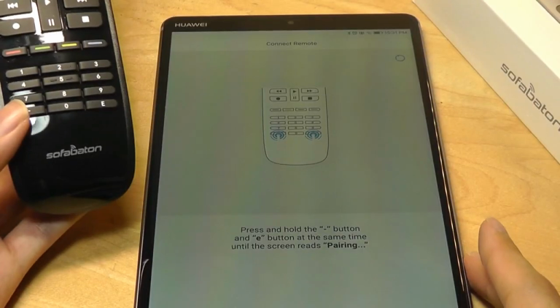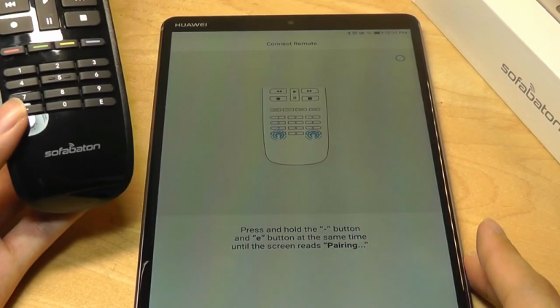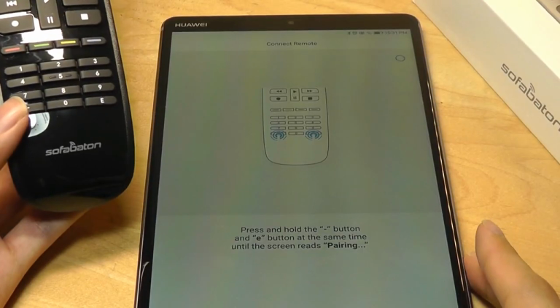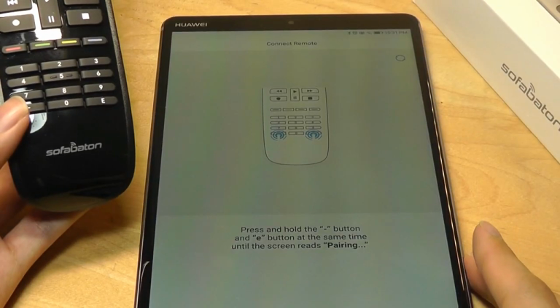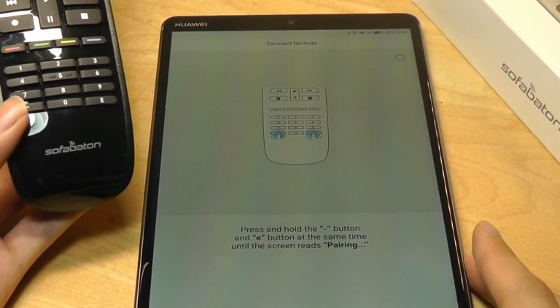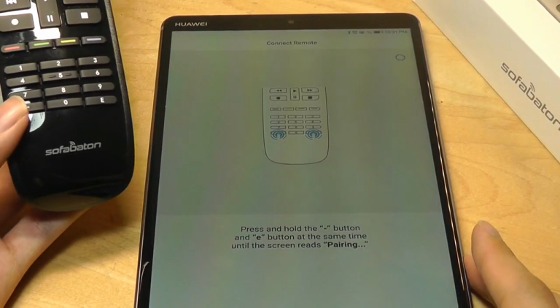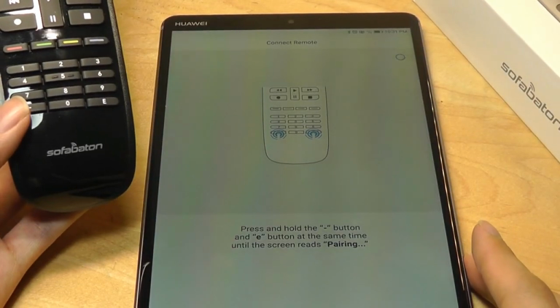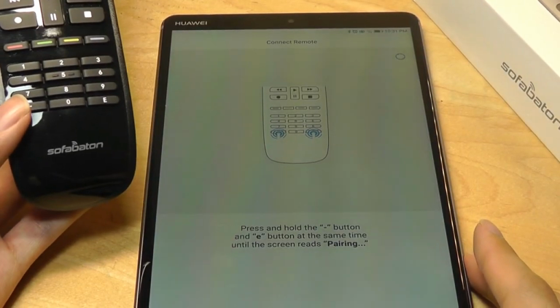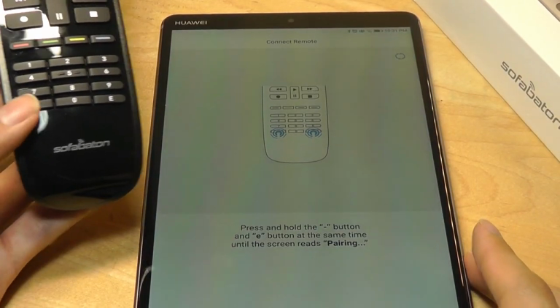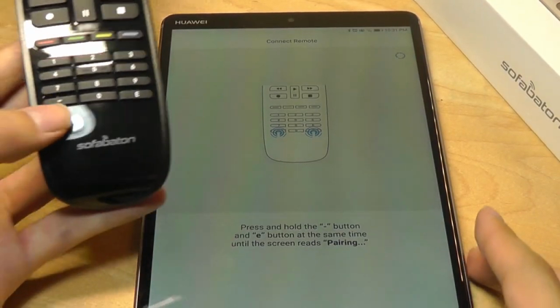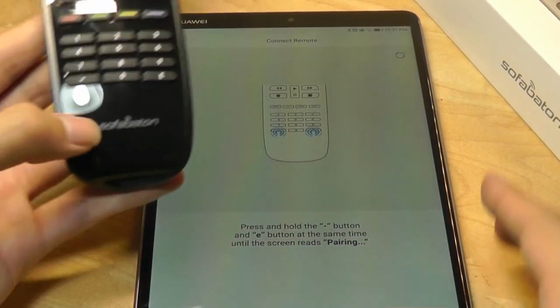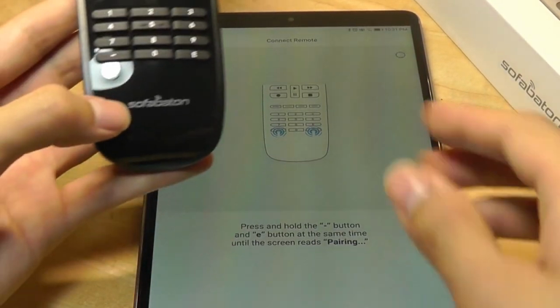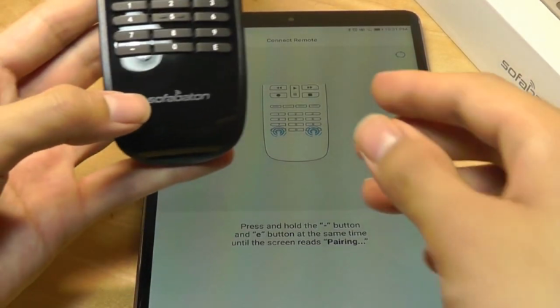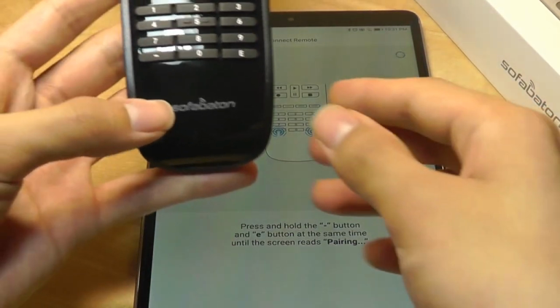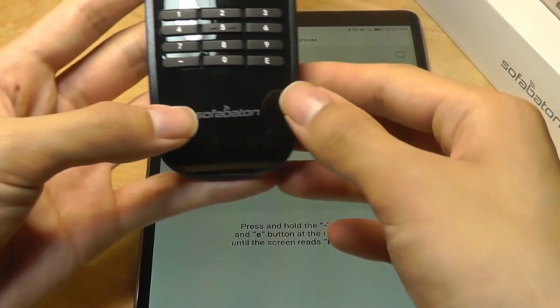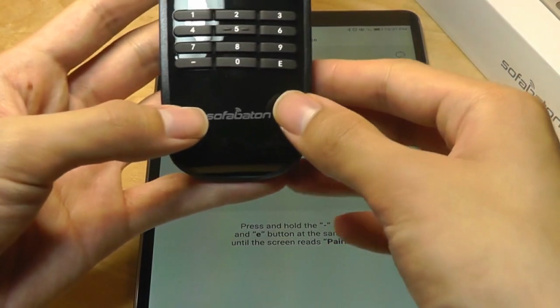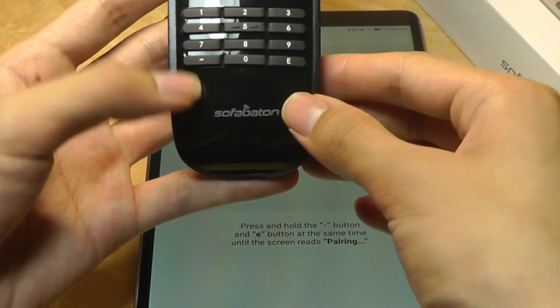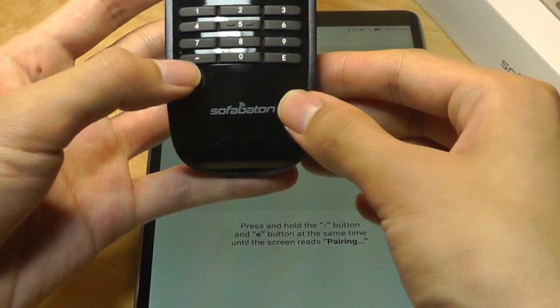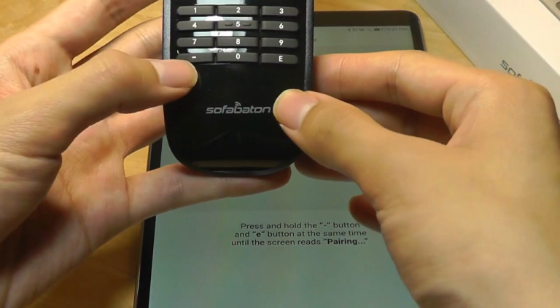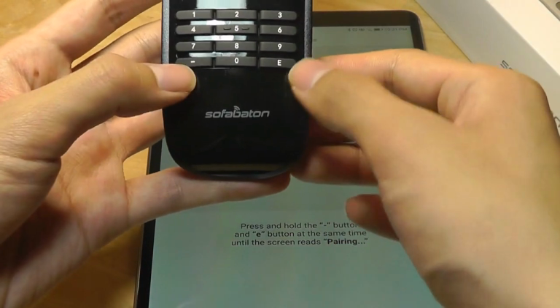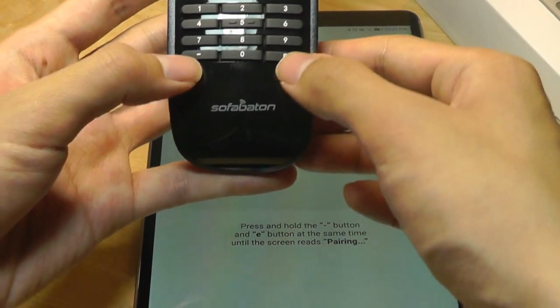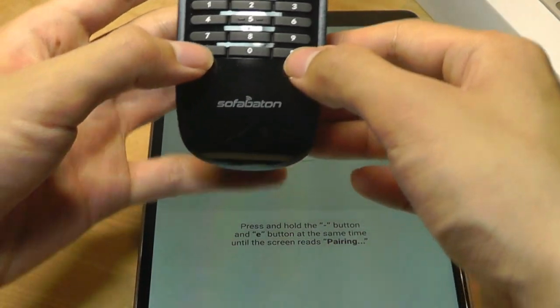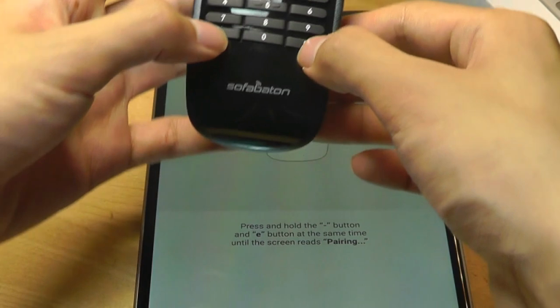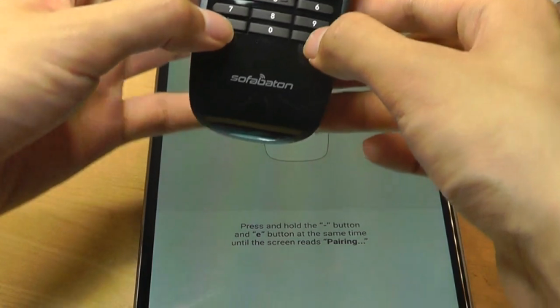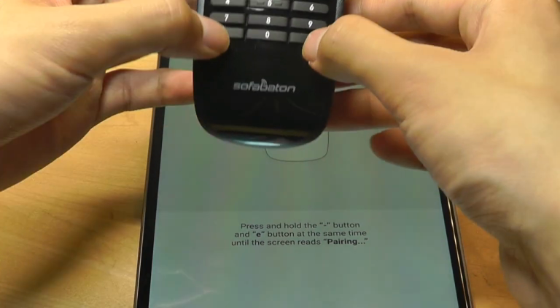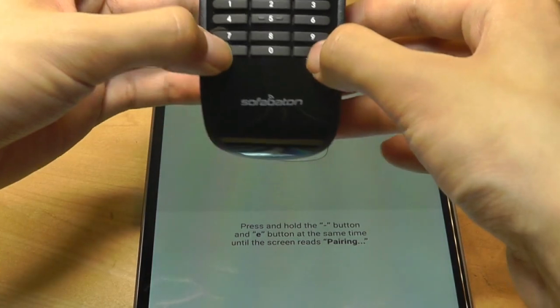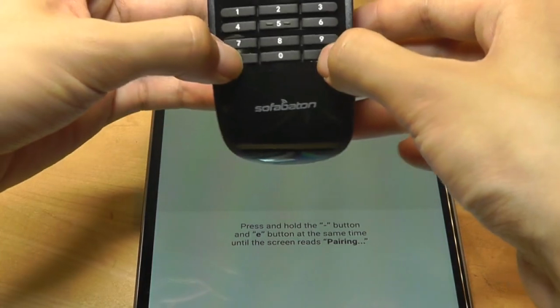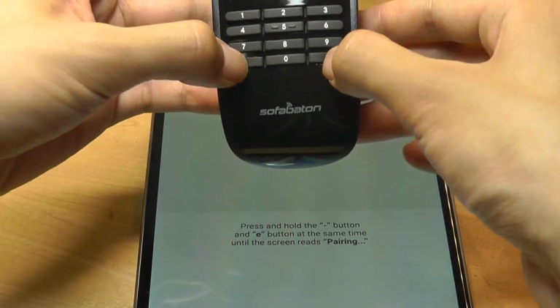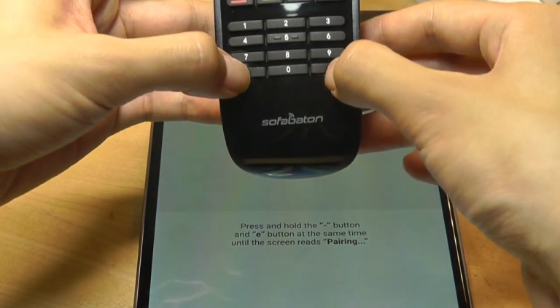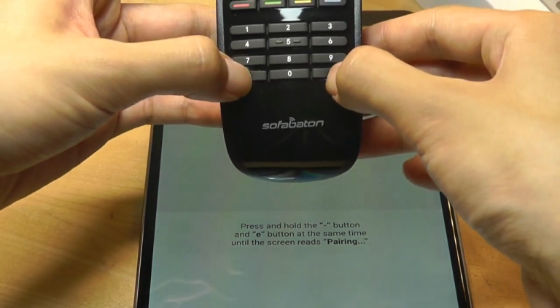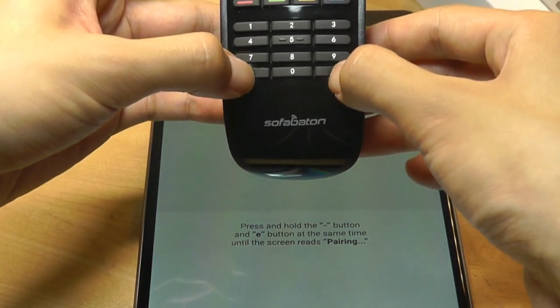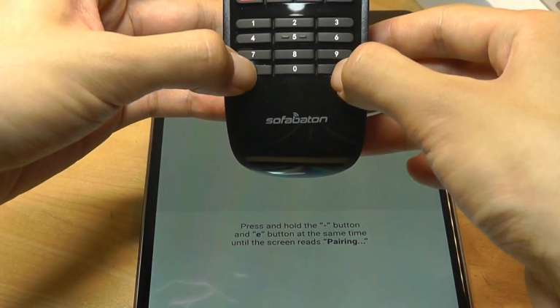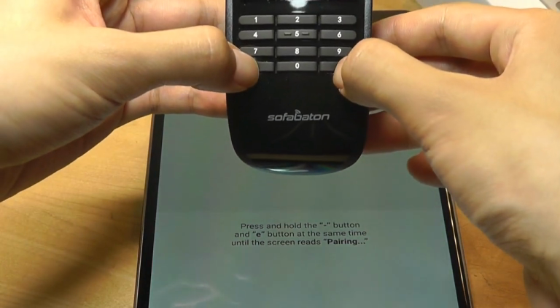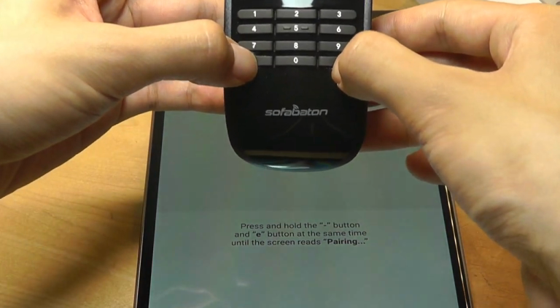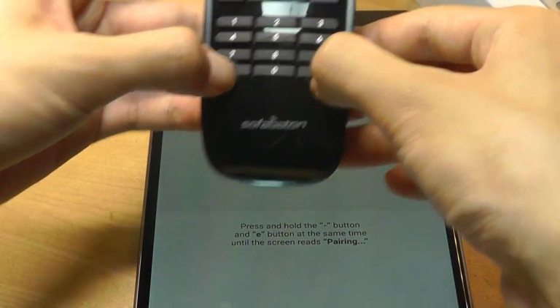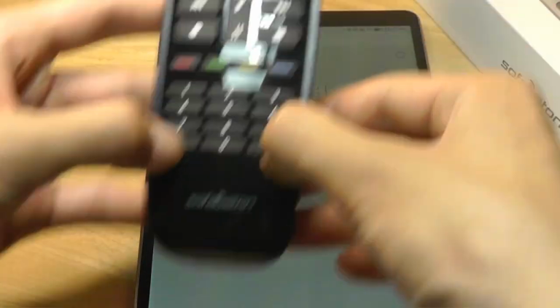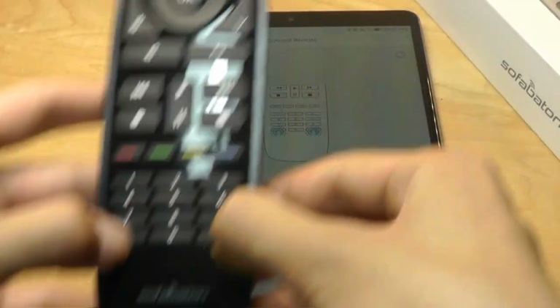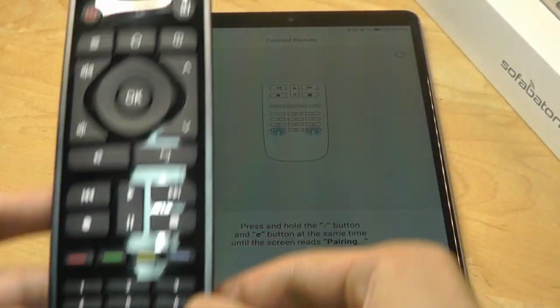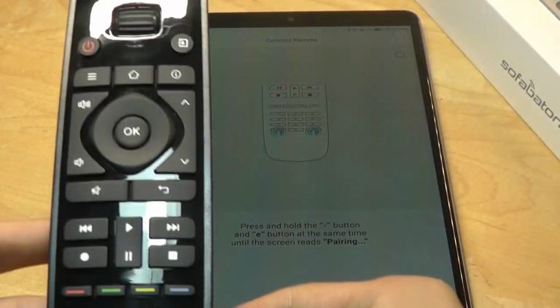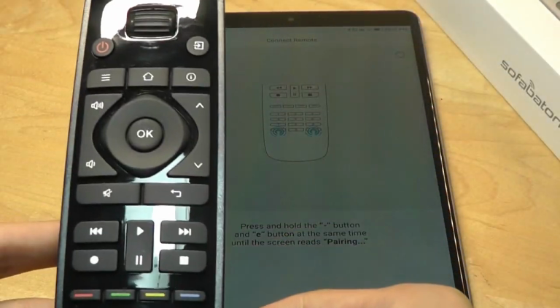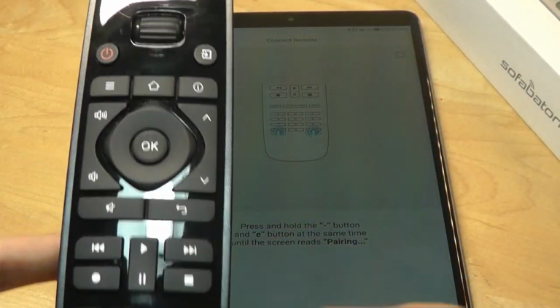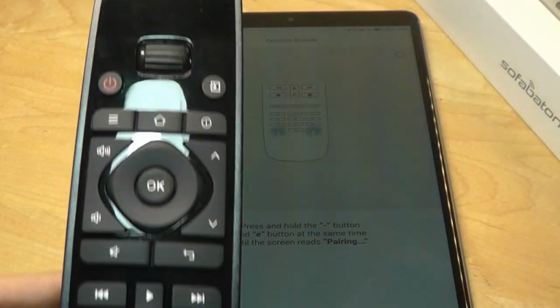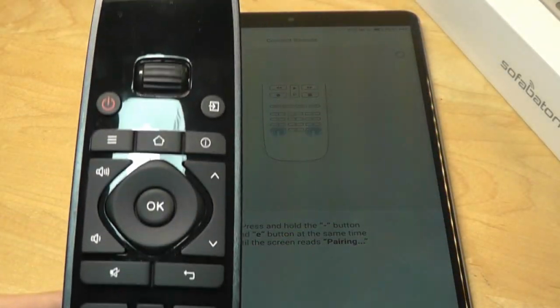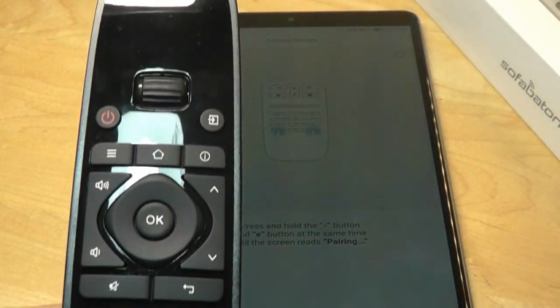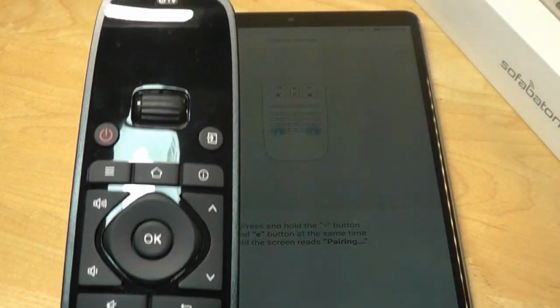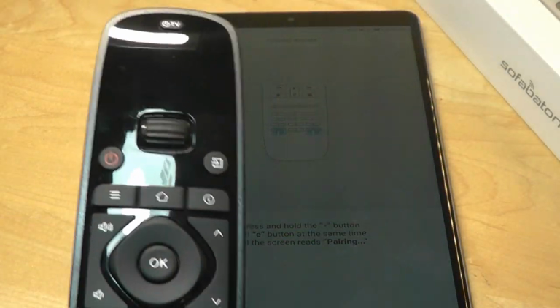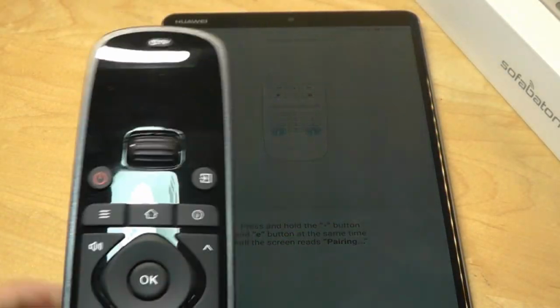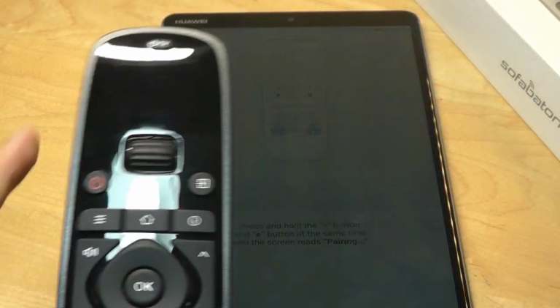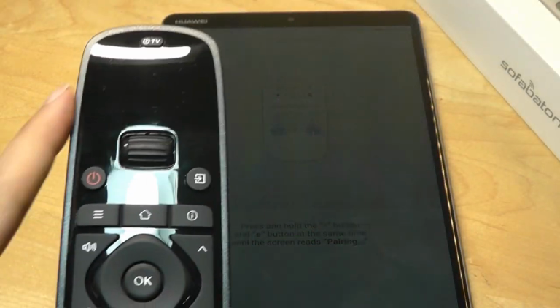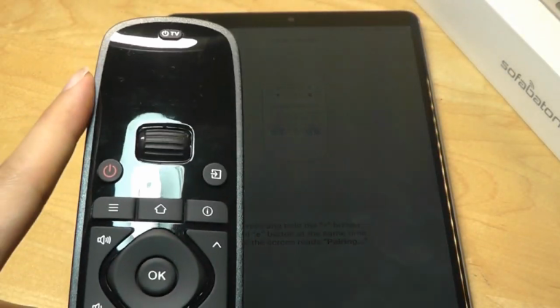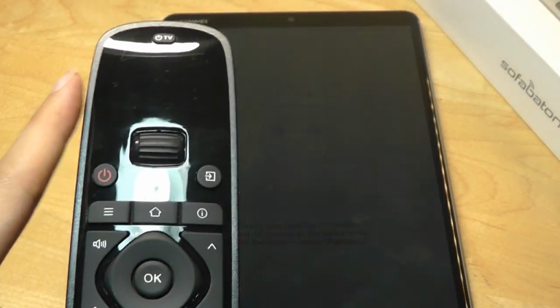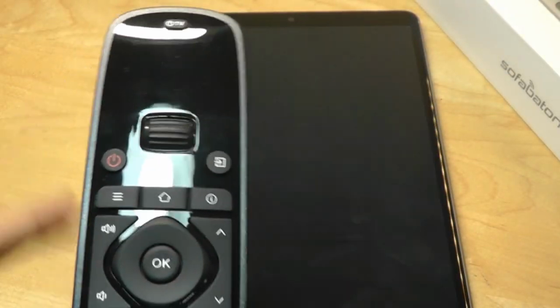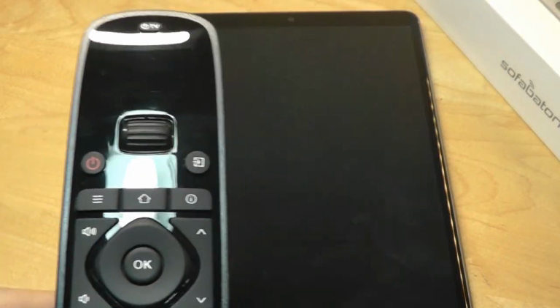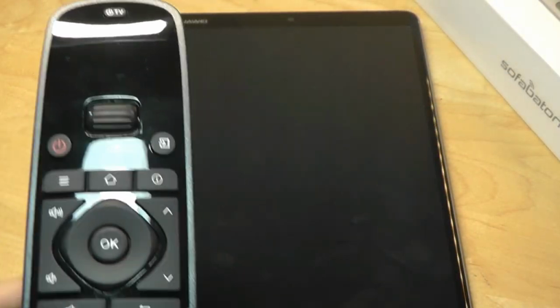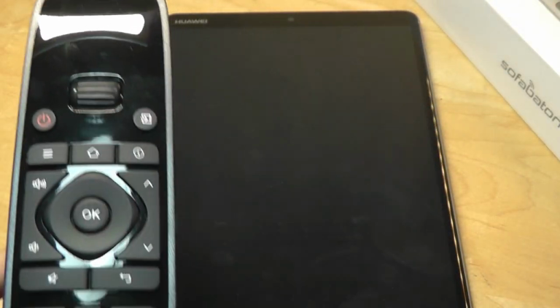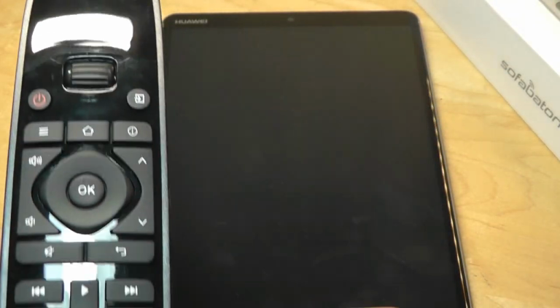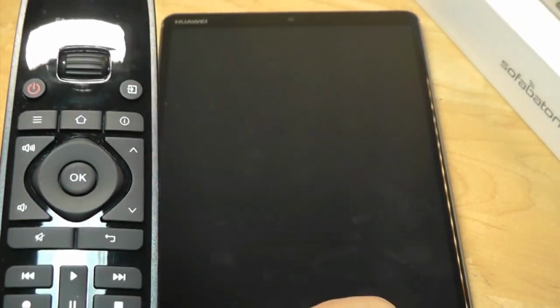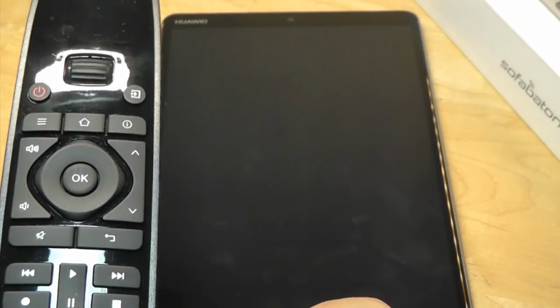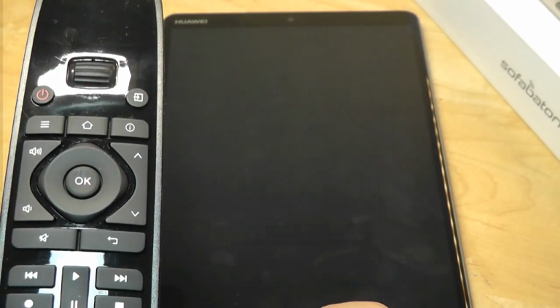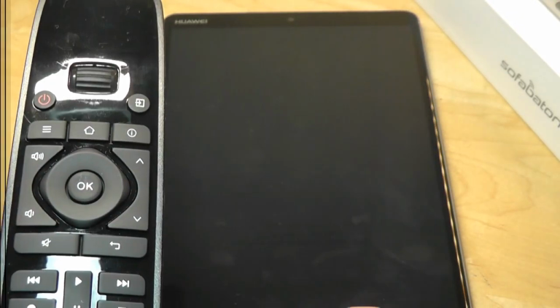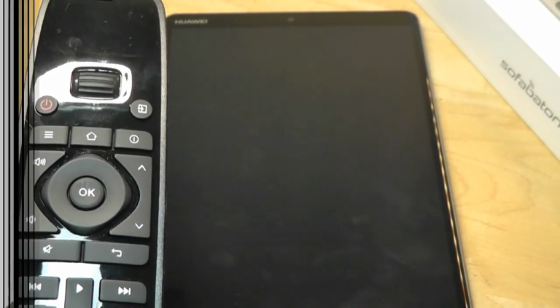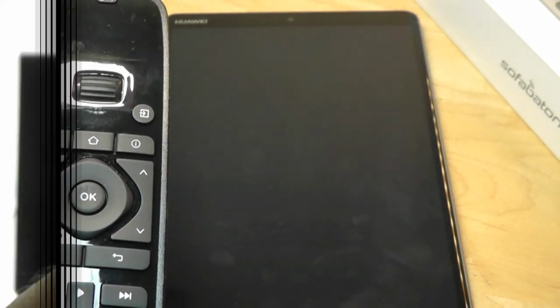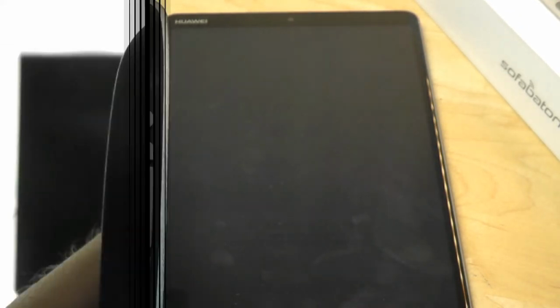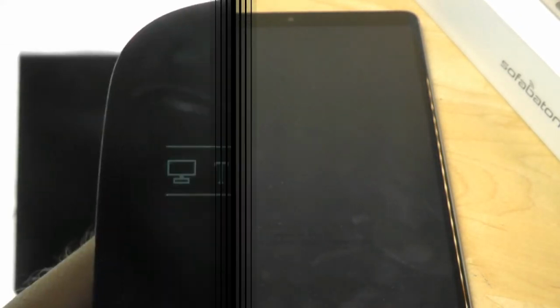We are instructed to tap on the E and the minus key at the same time for a few seconds until it reads 'pairing' on the display and connects to the app.